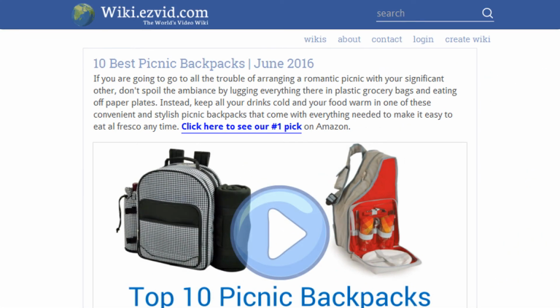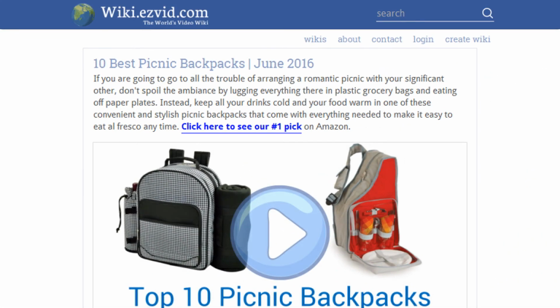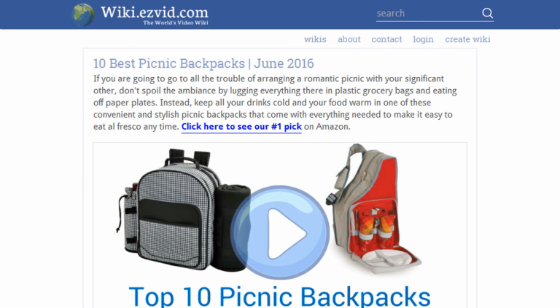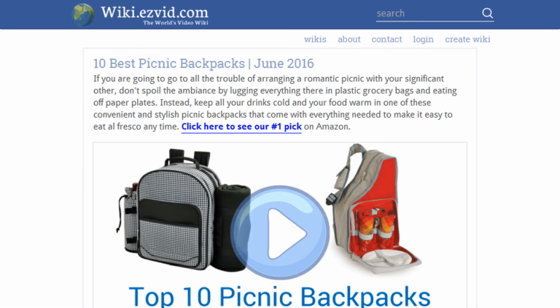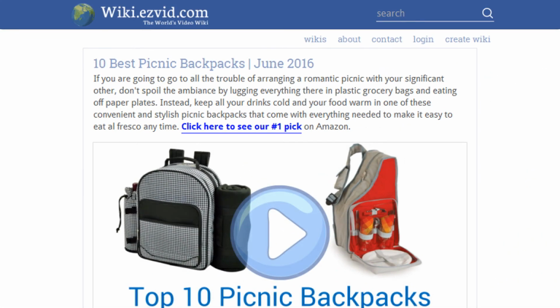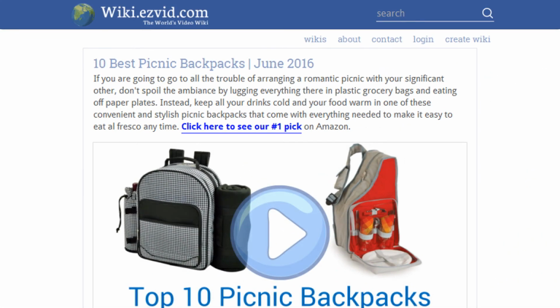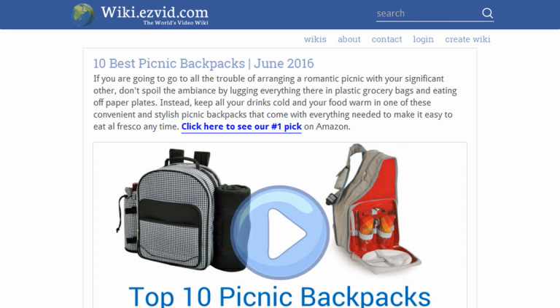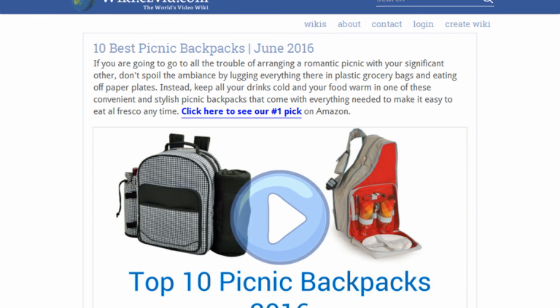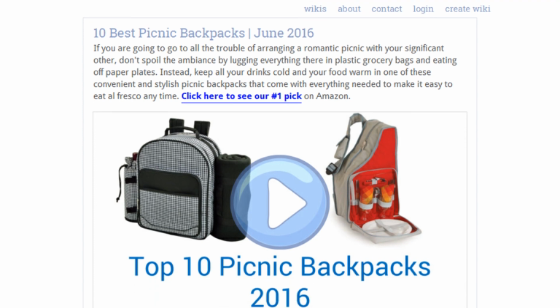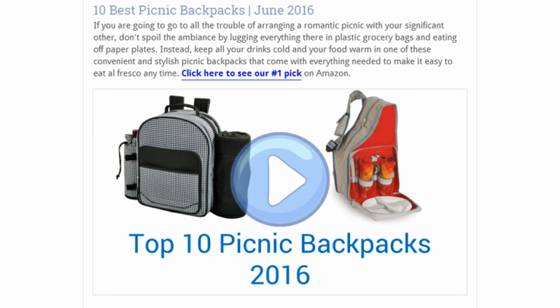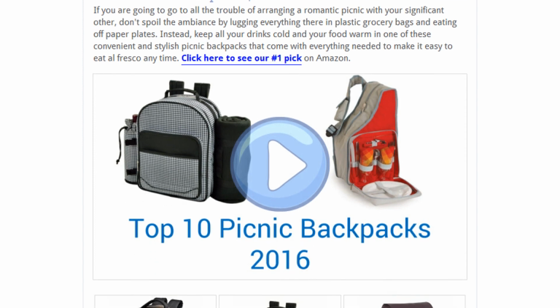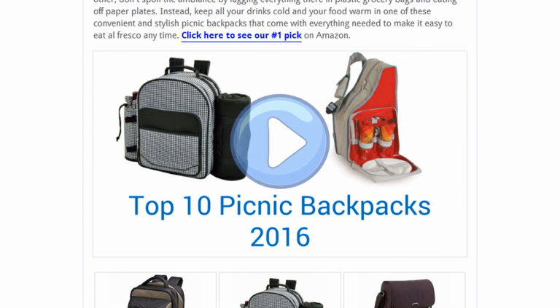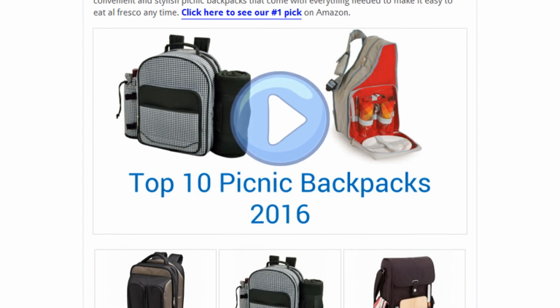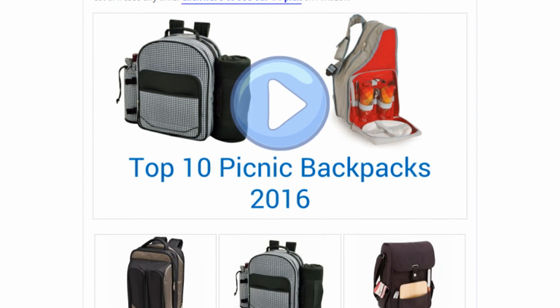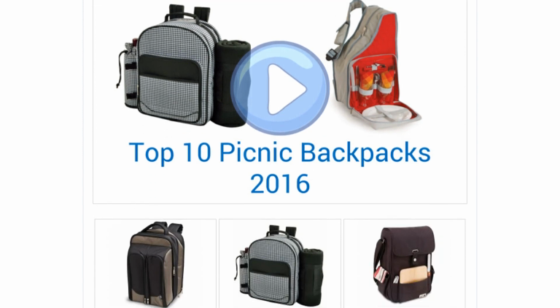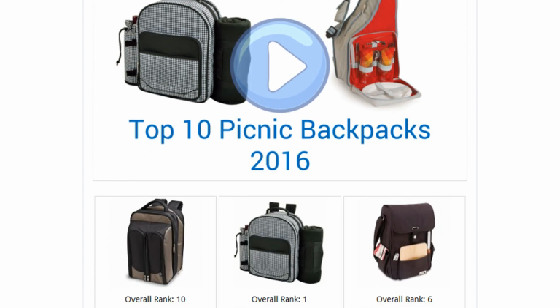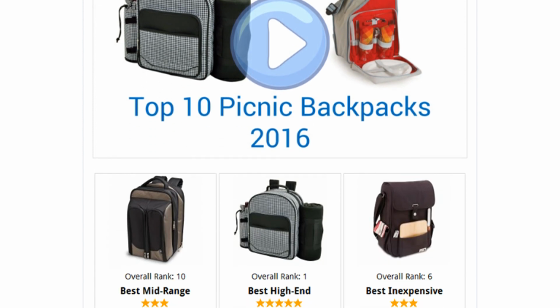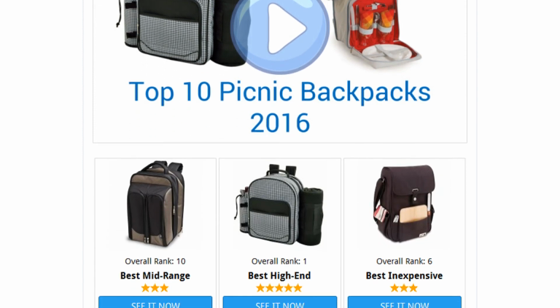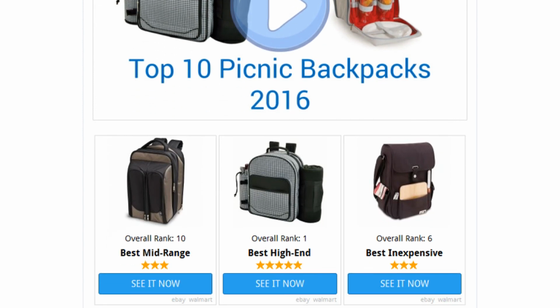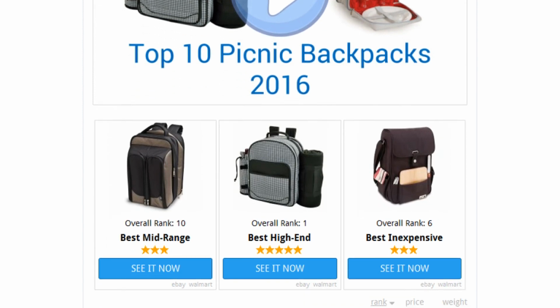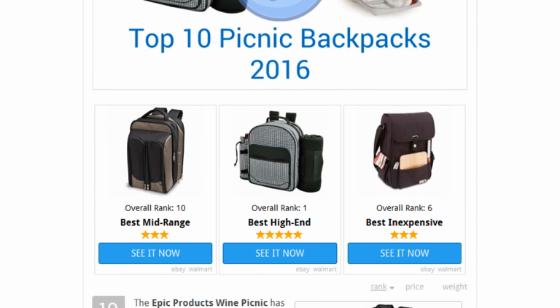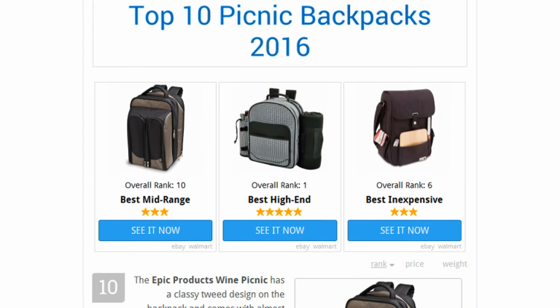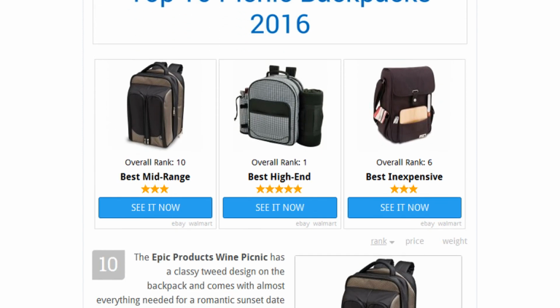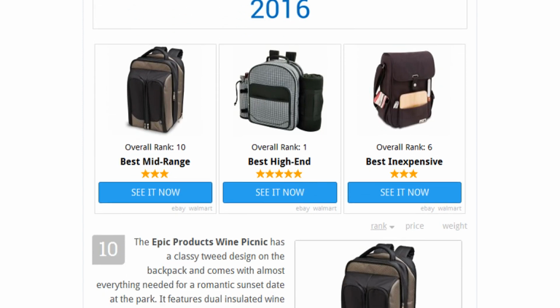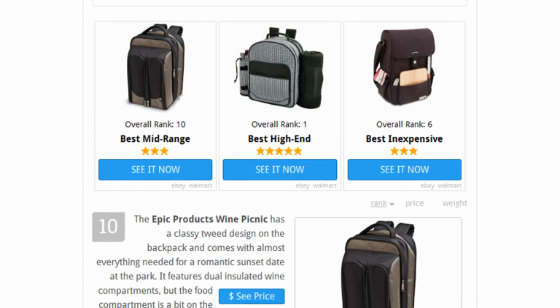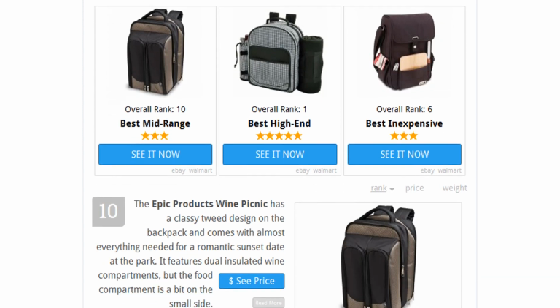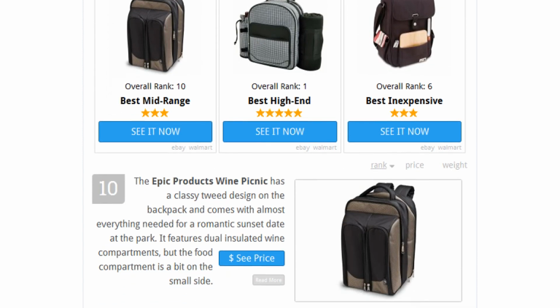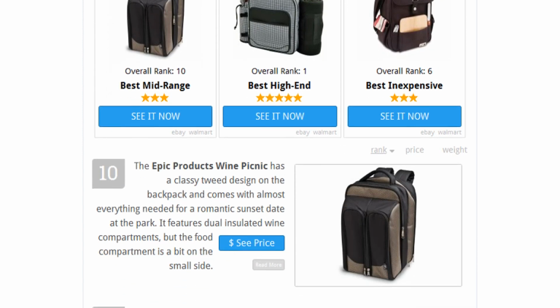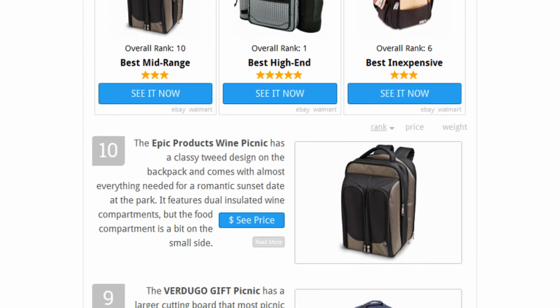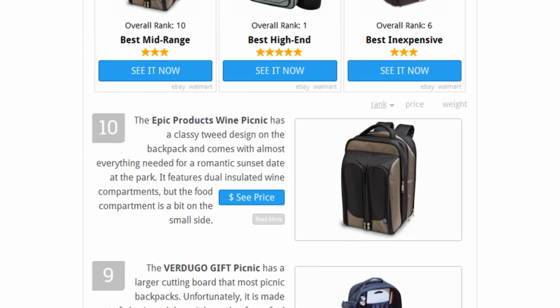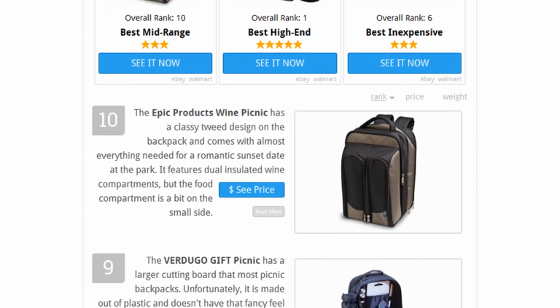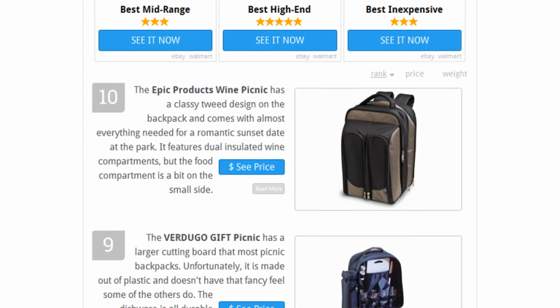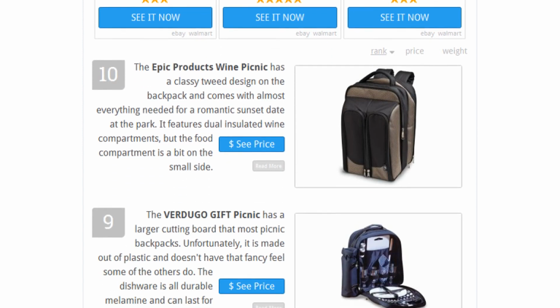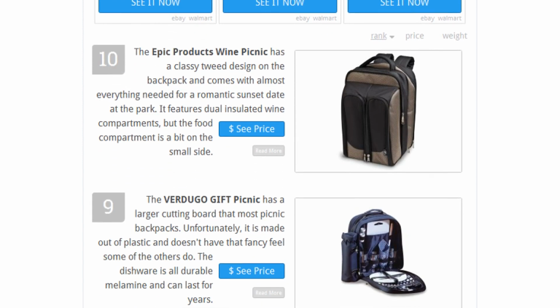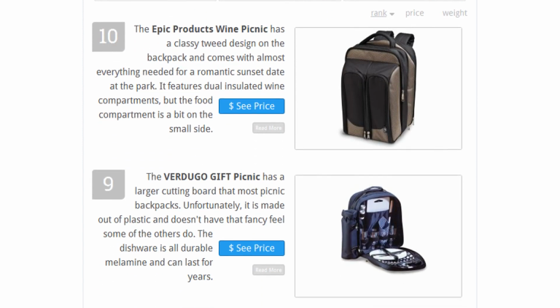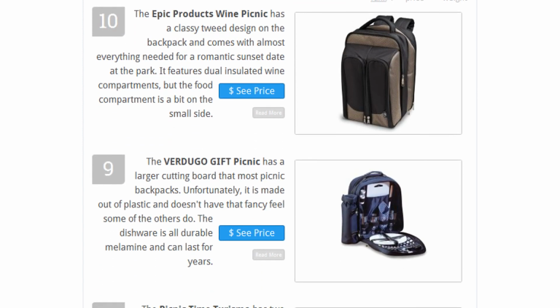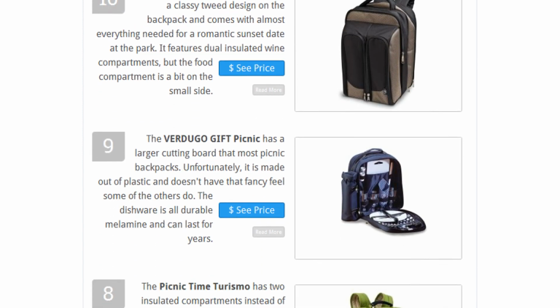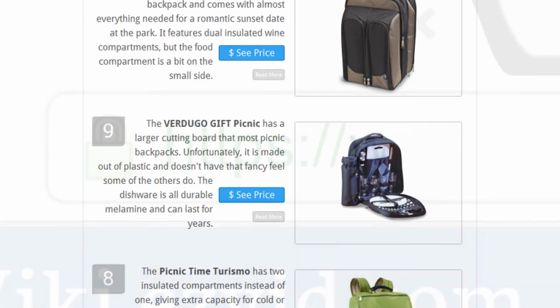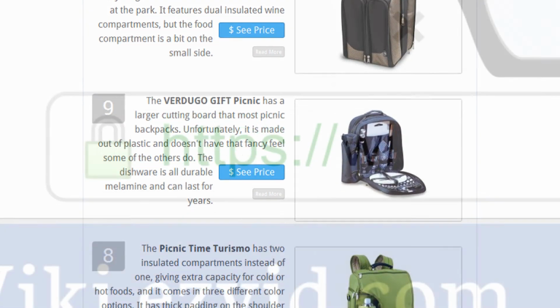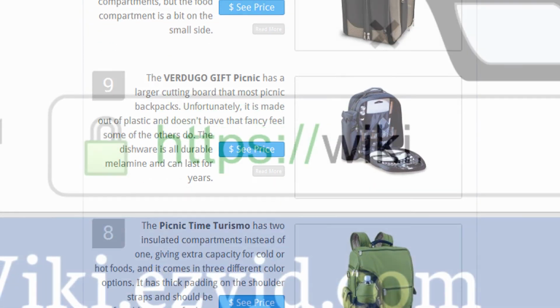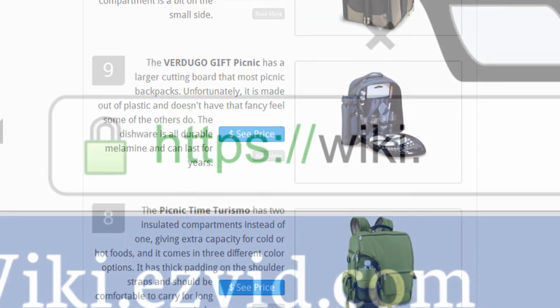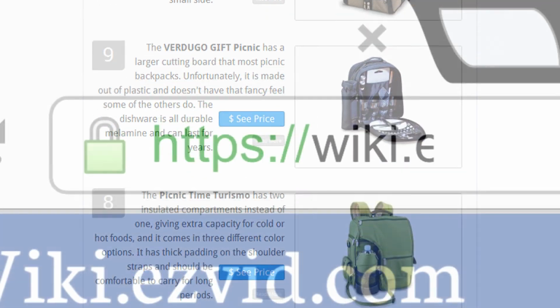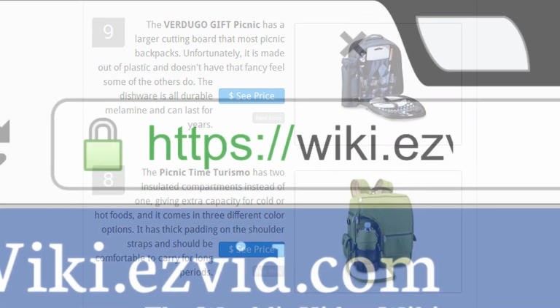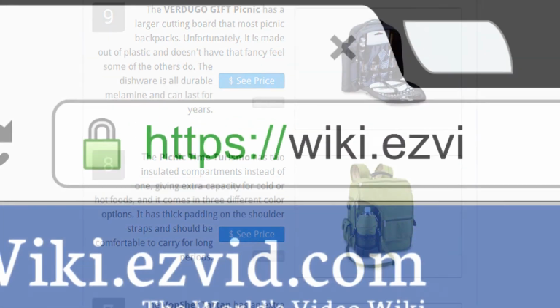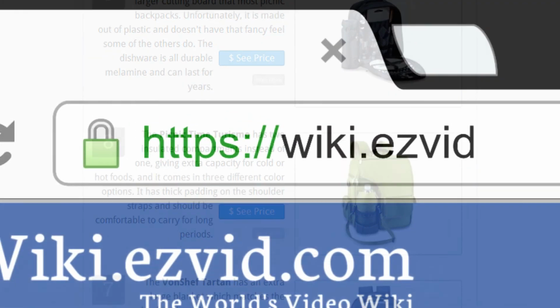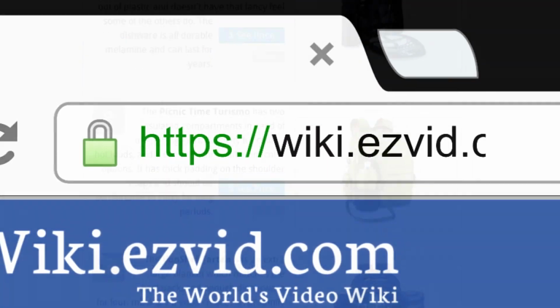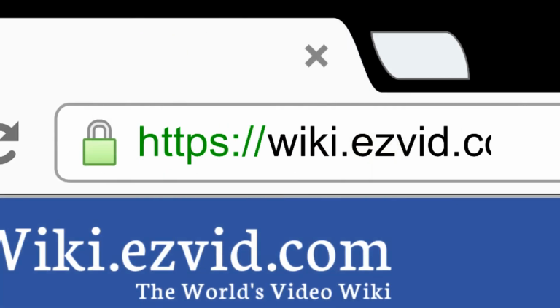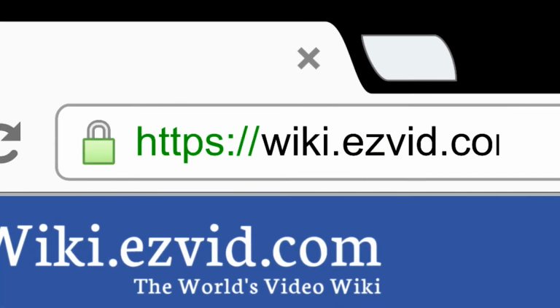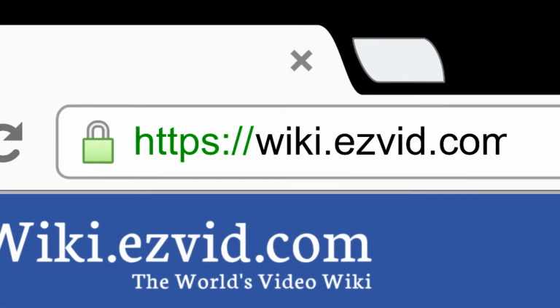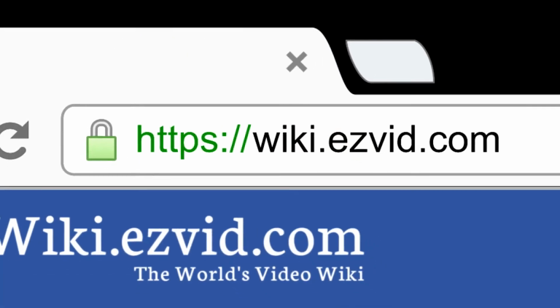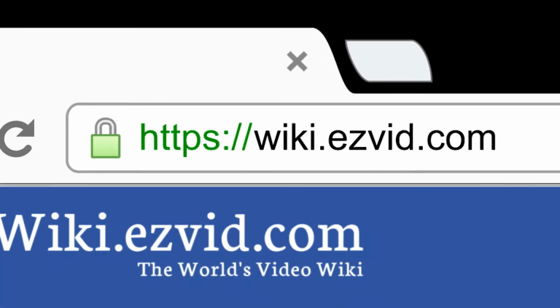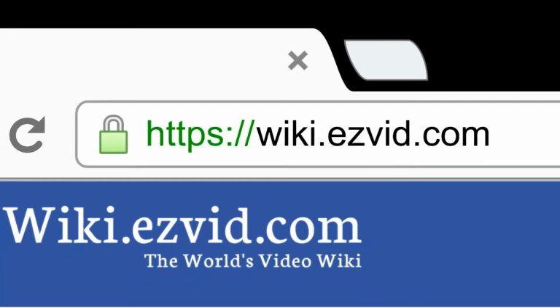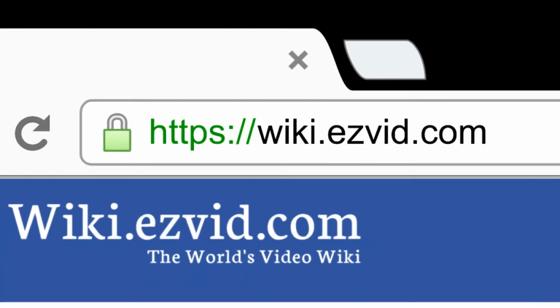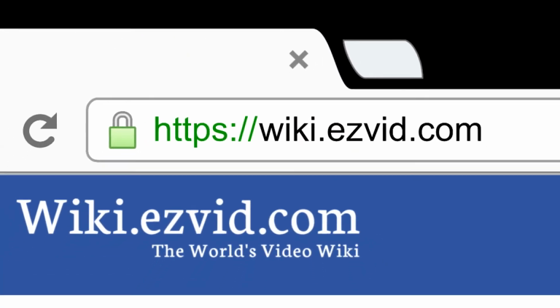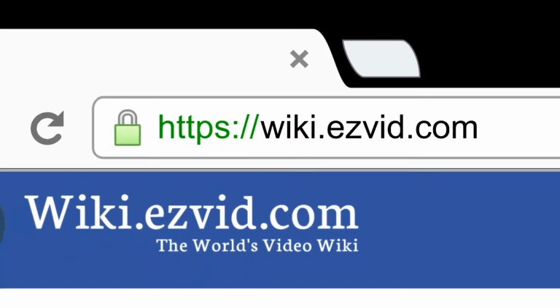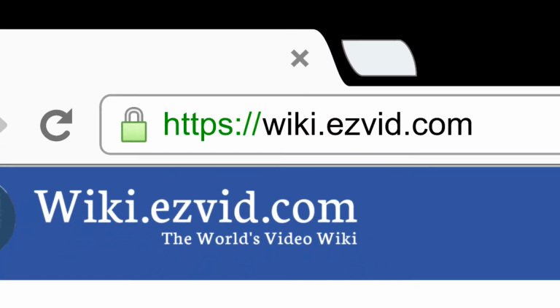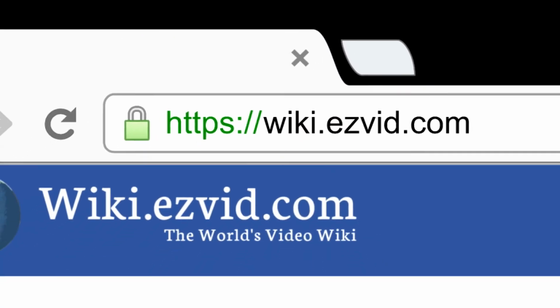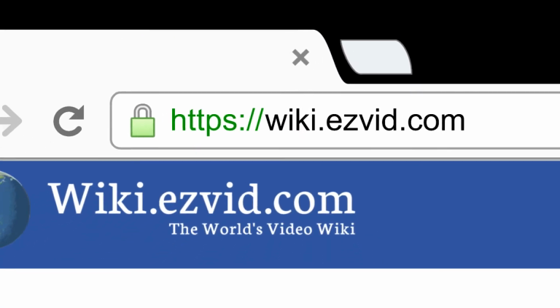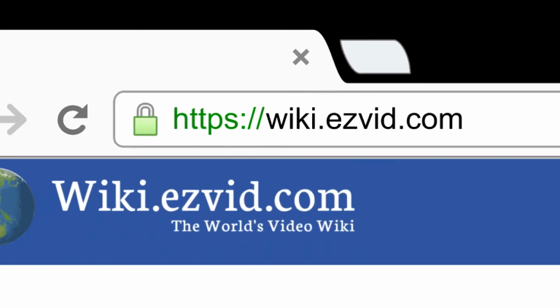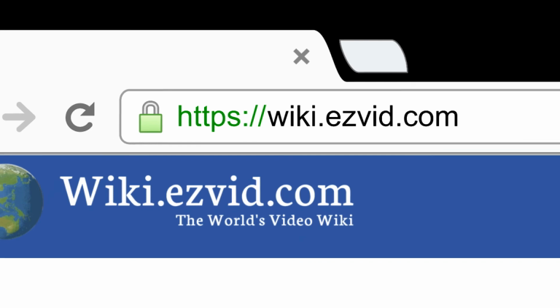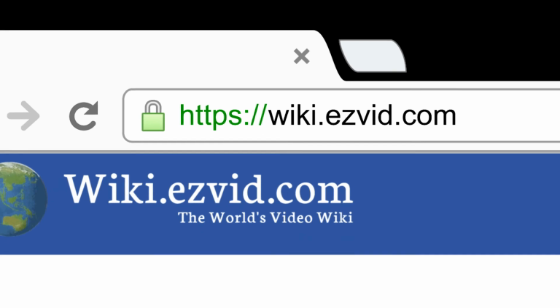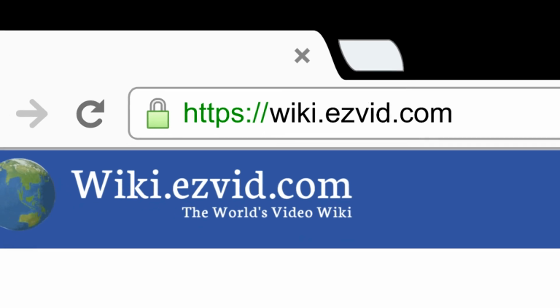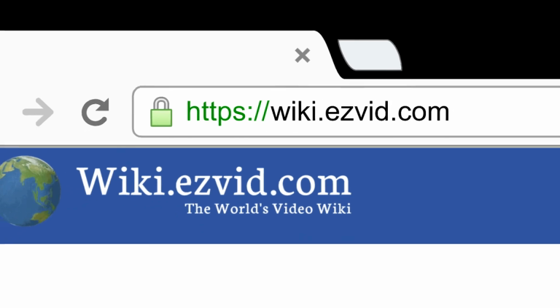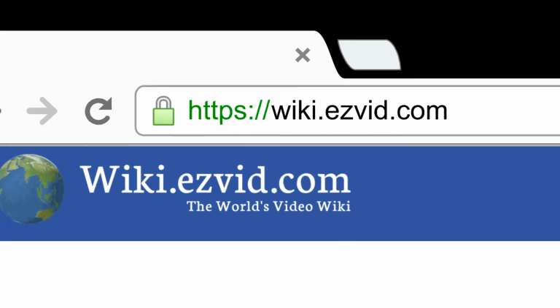To see all this stuff, go to wiki.easyvid.com and search for picnic backpacks, or click beneath this video.